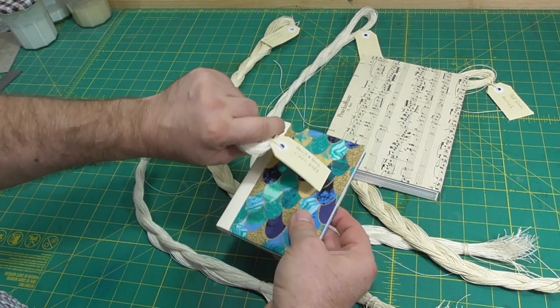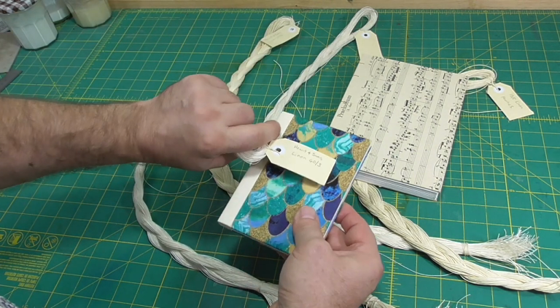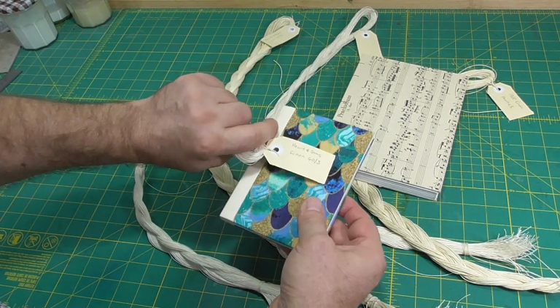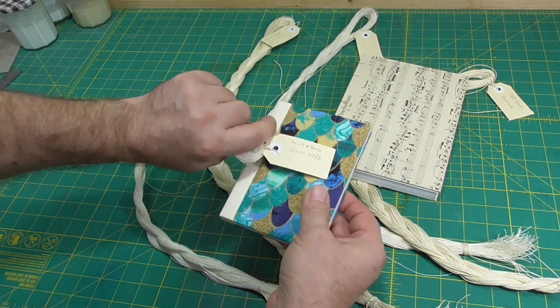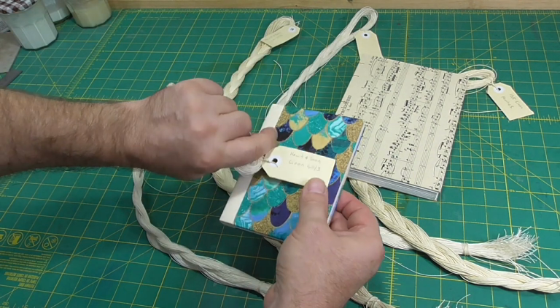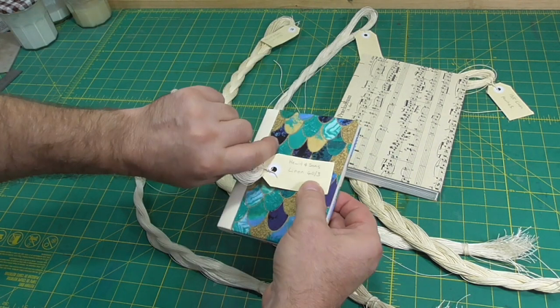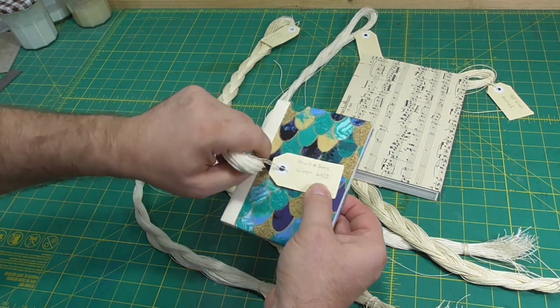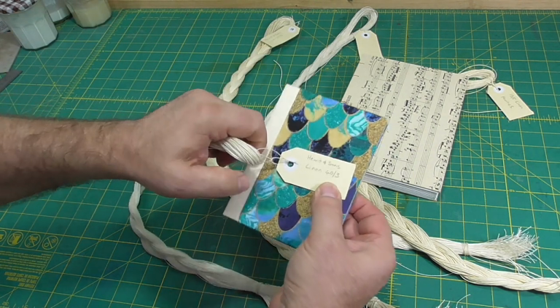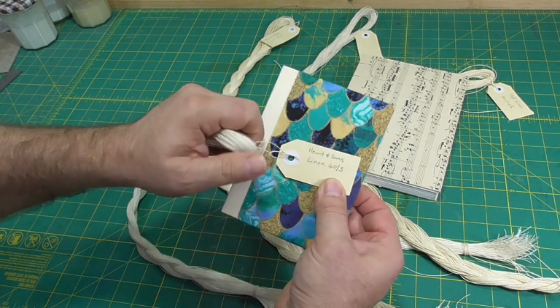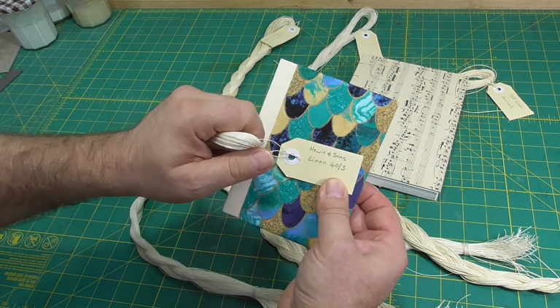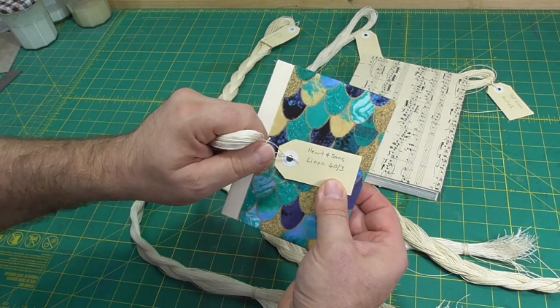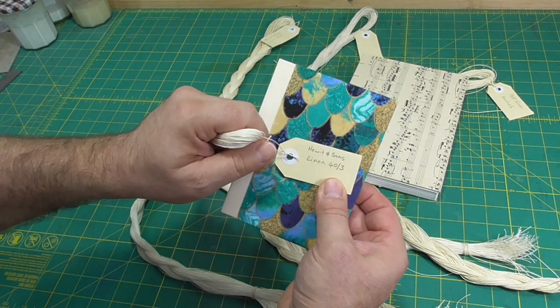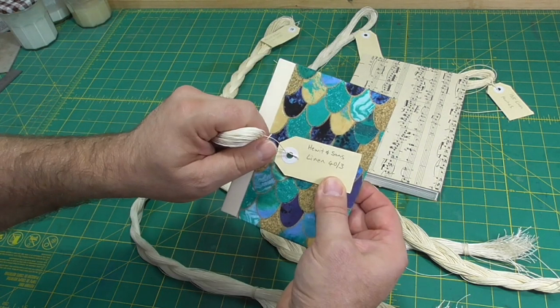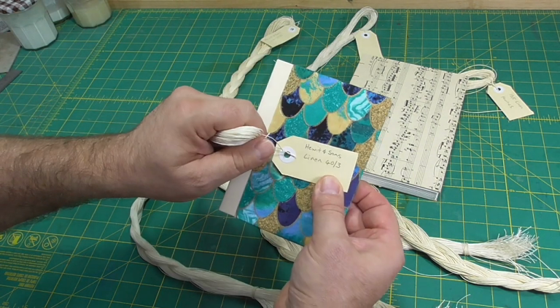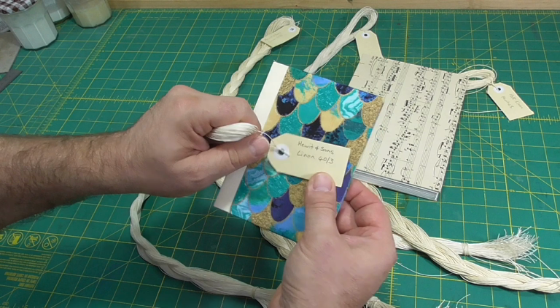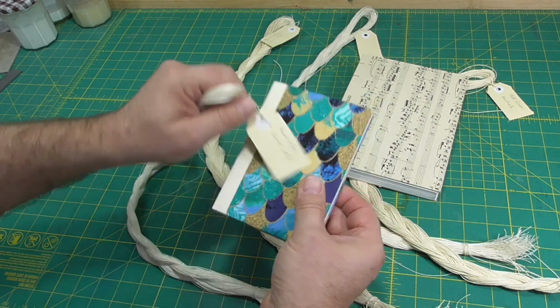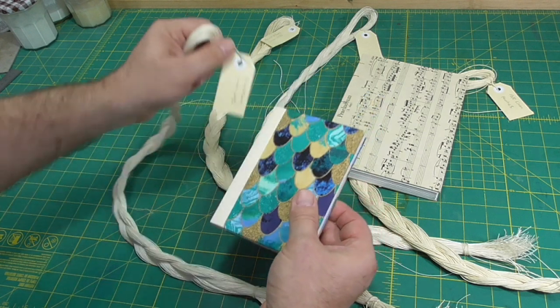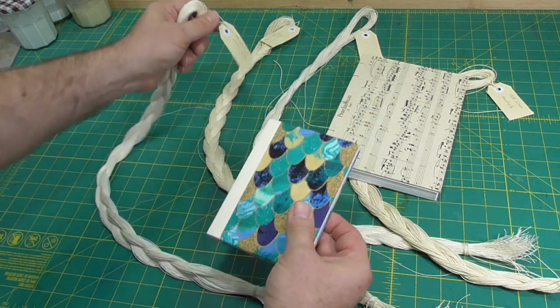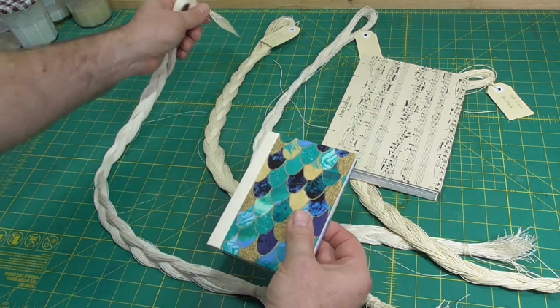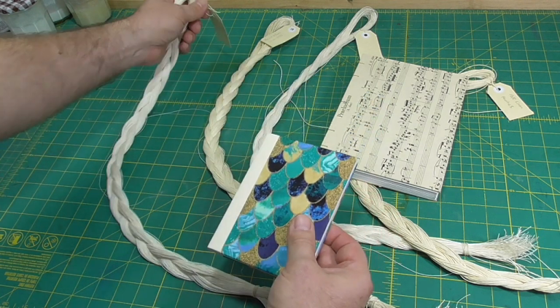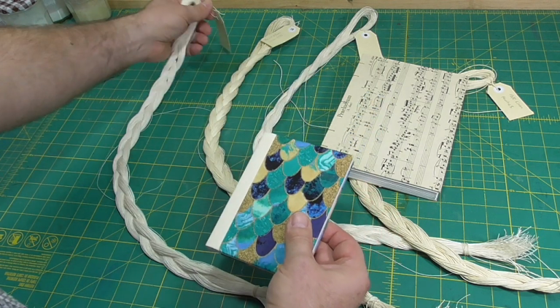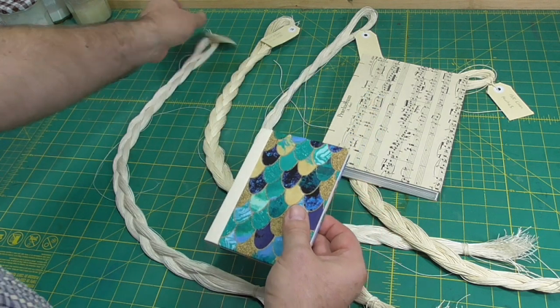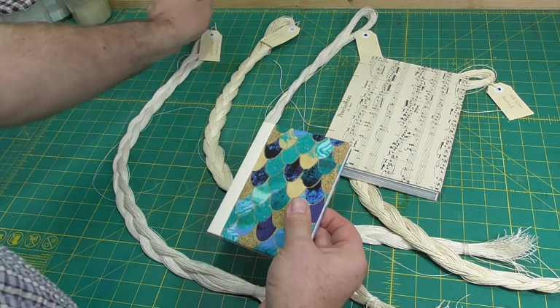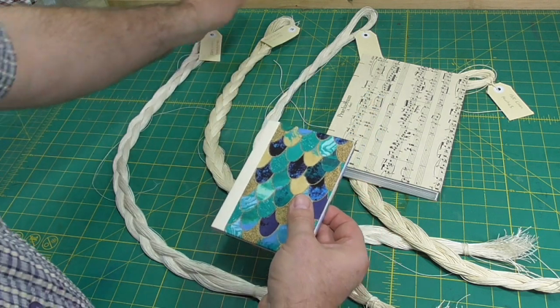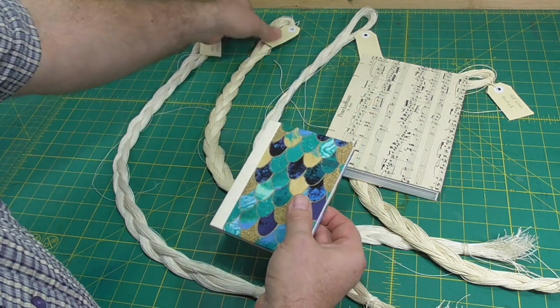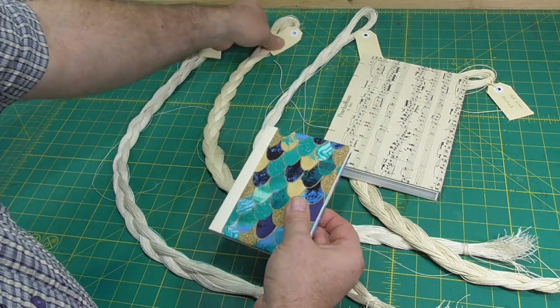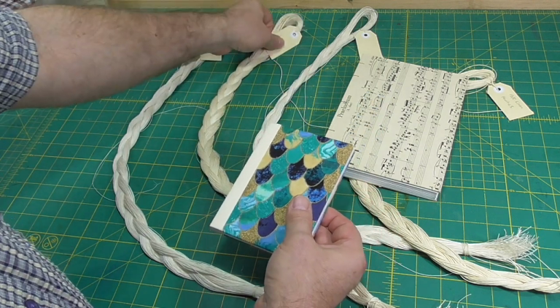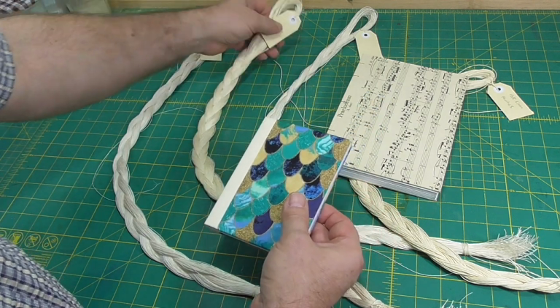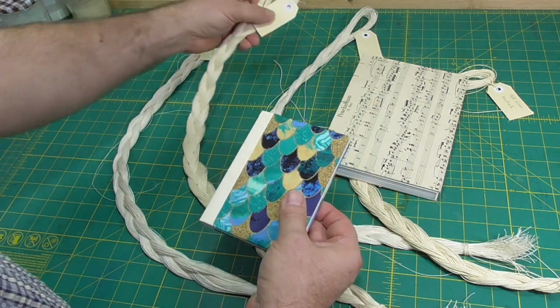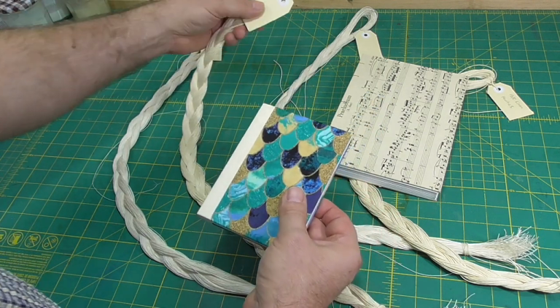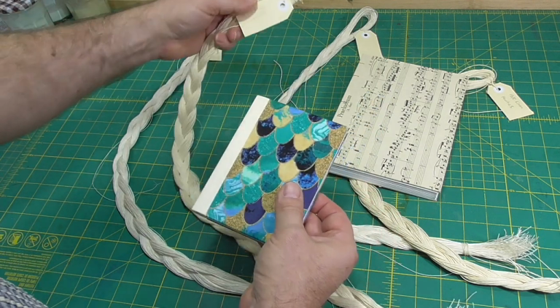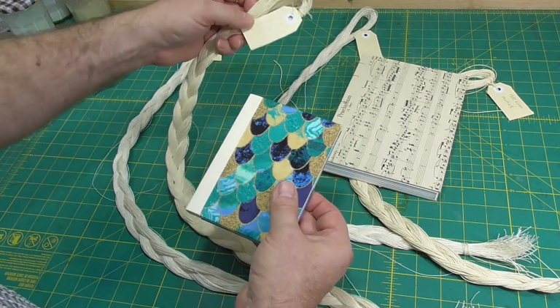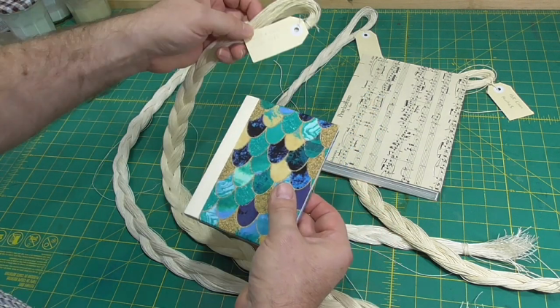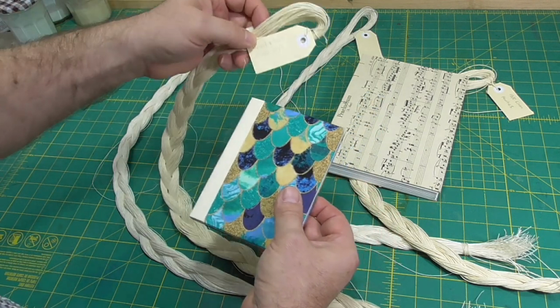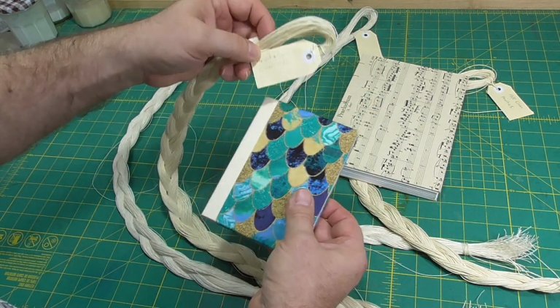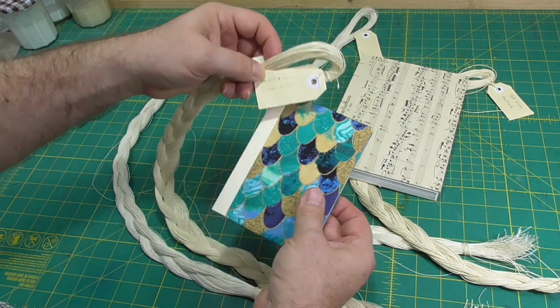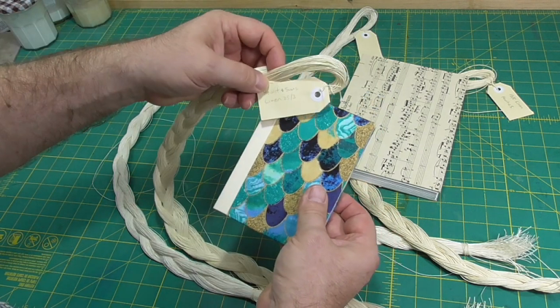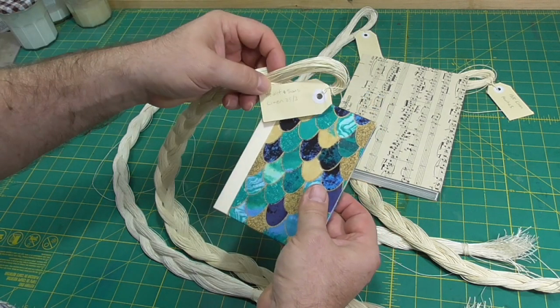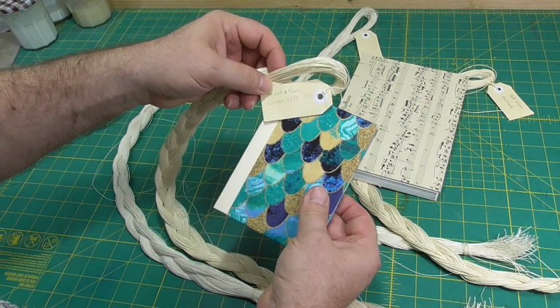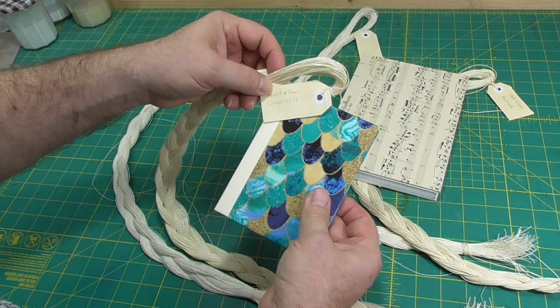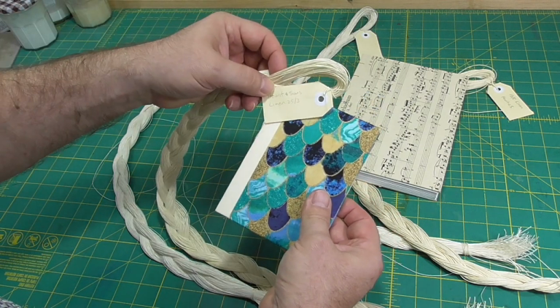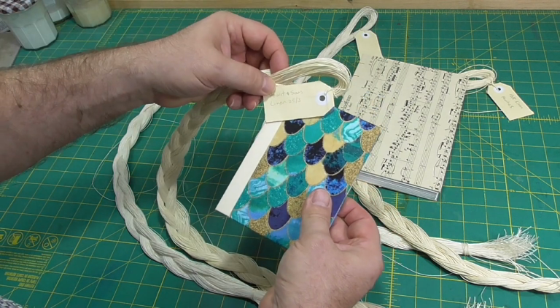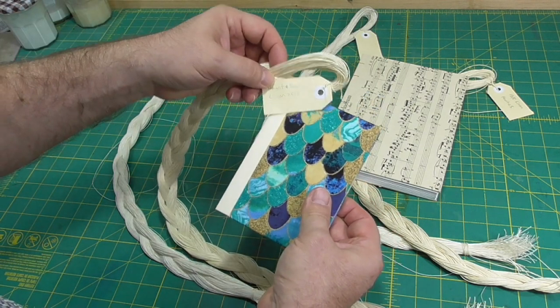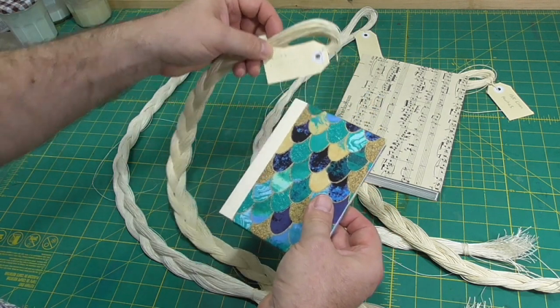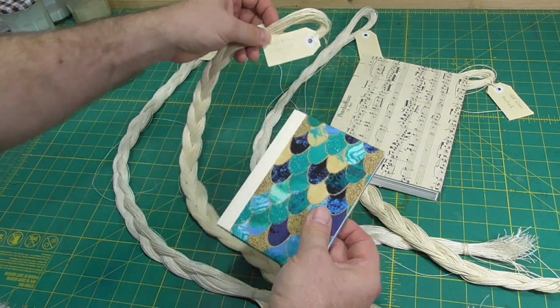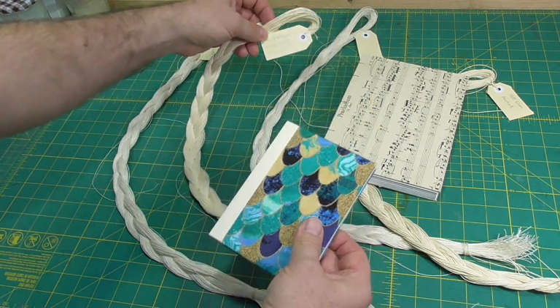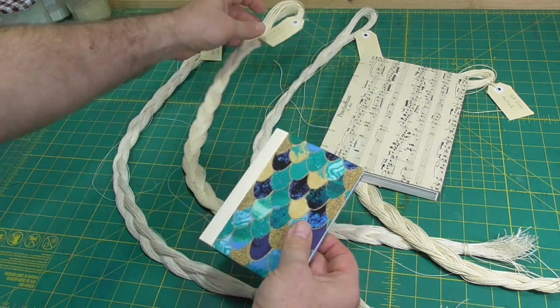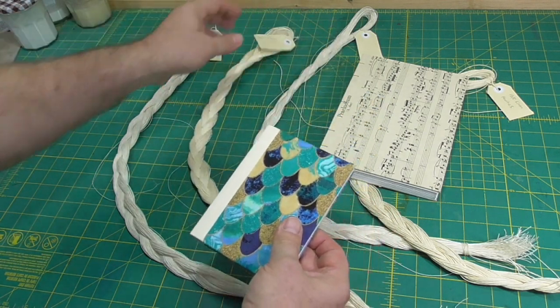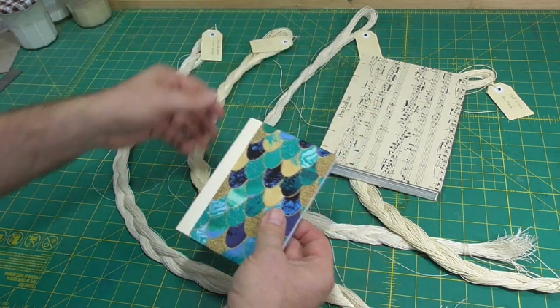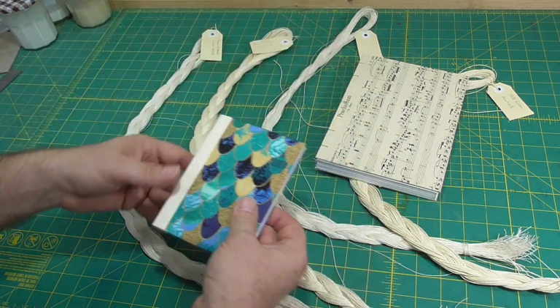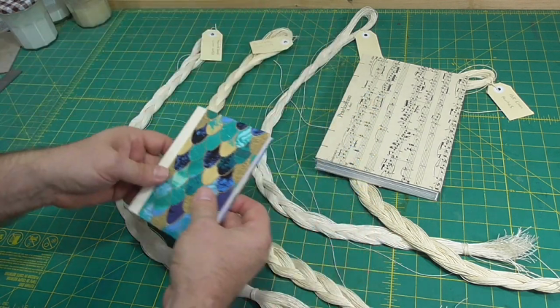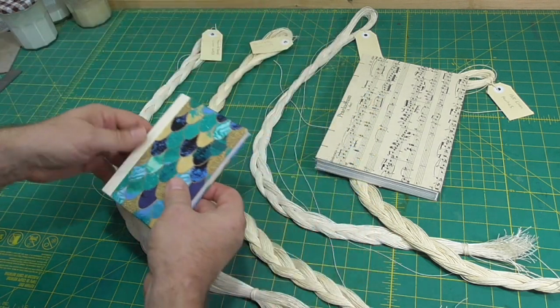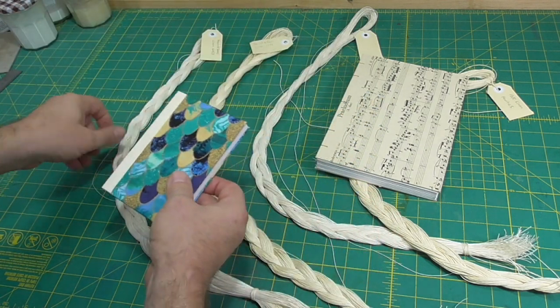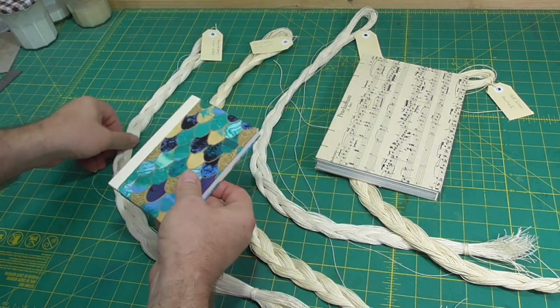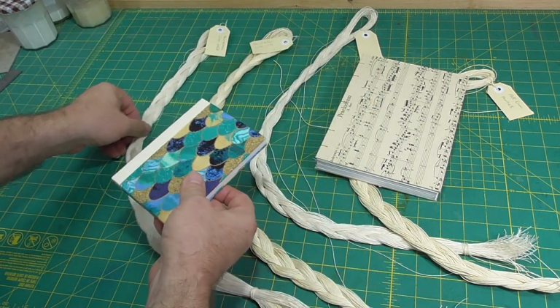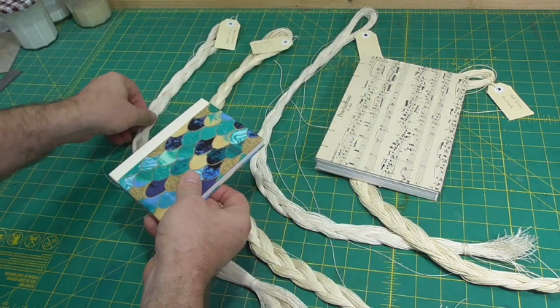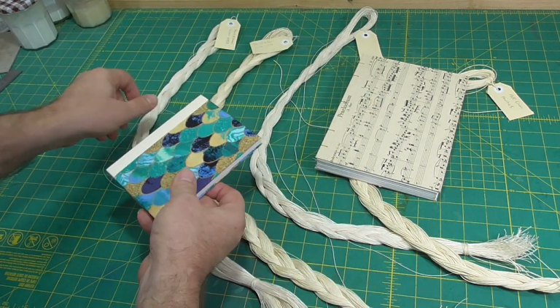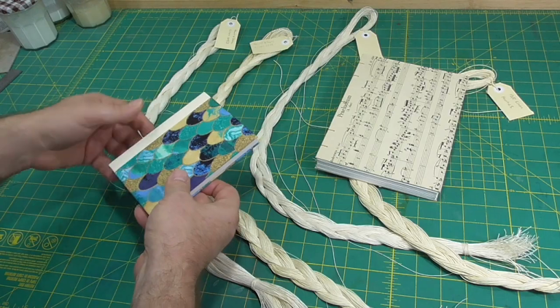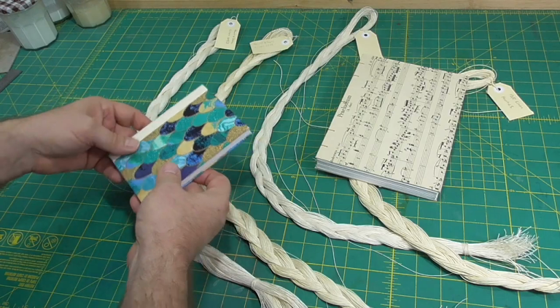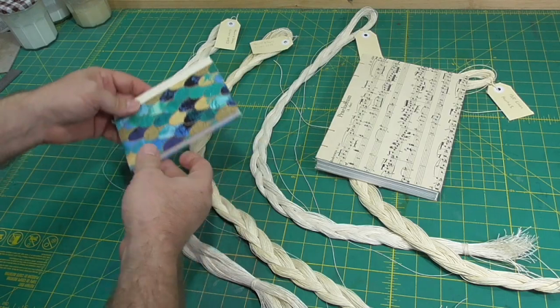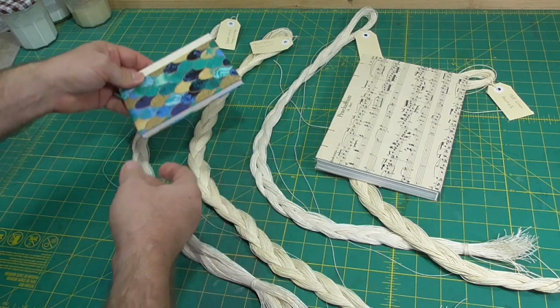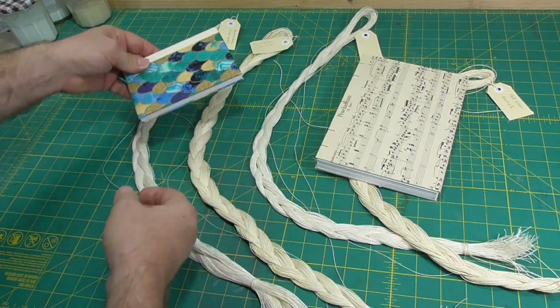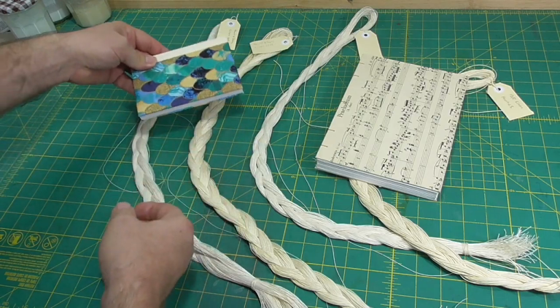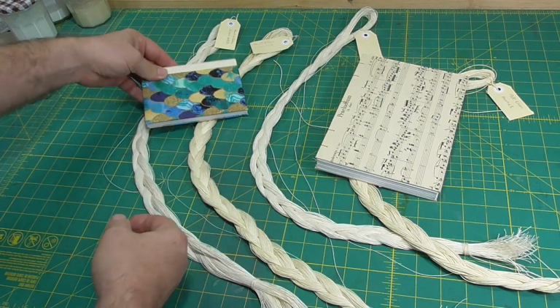With the sew-on board binding, thin thread is usually the answer, something like 25-3 or 43 linen.